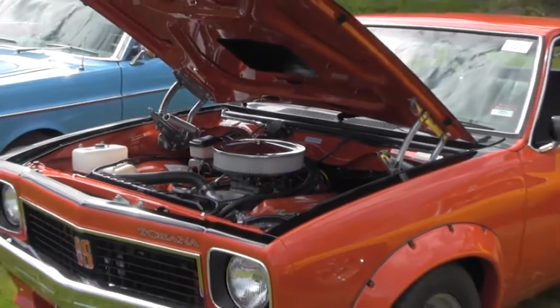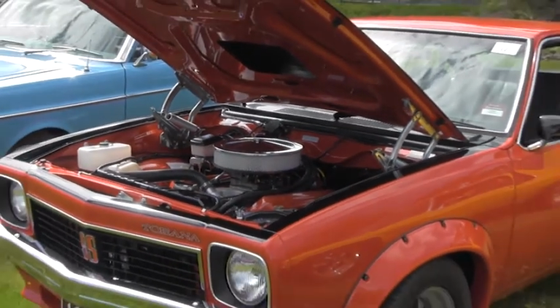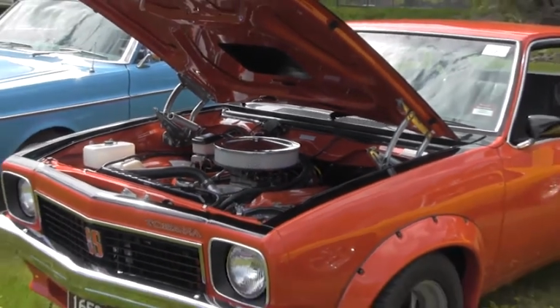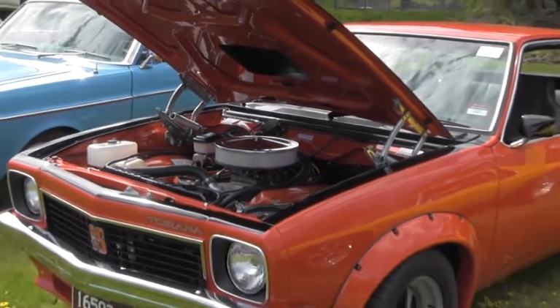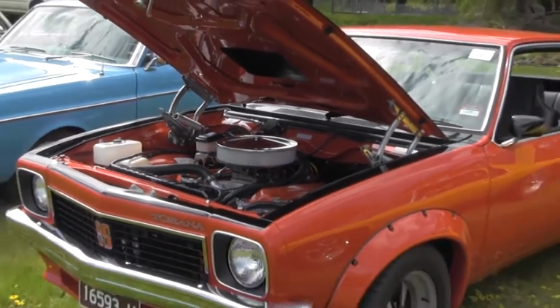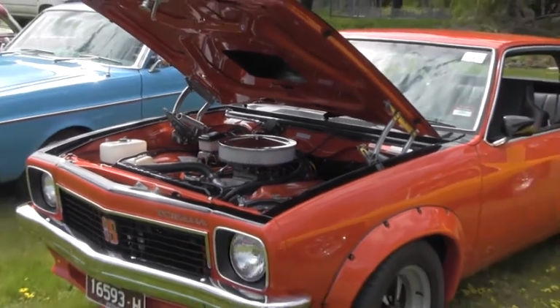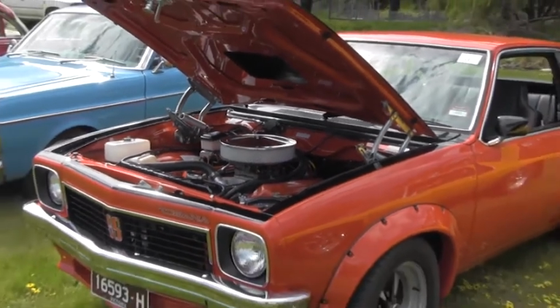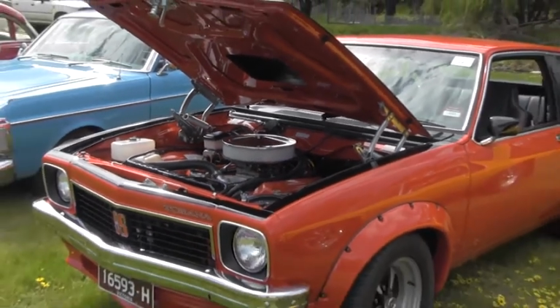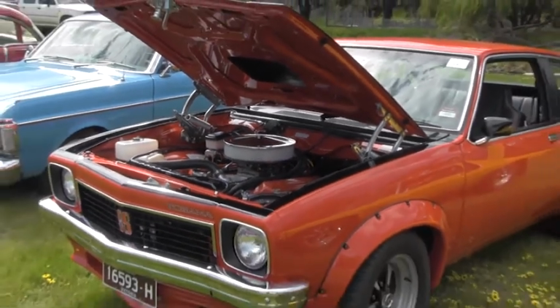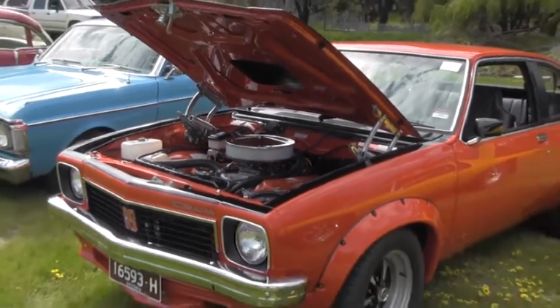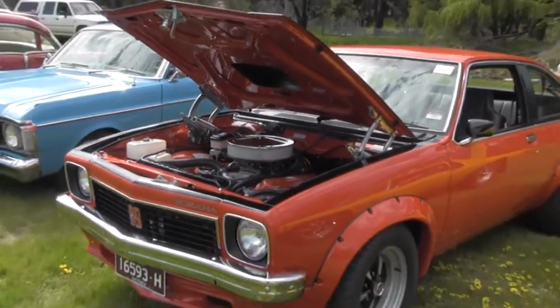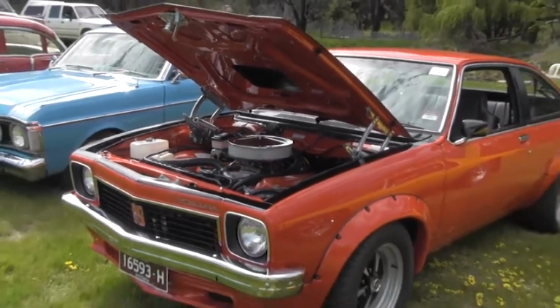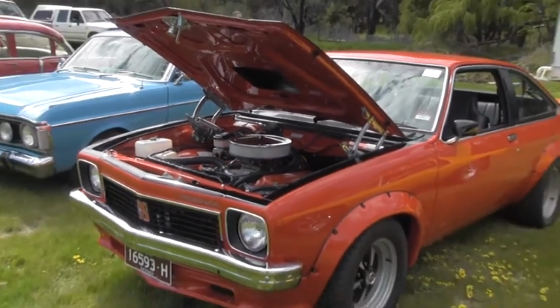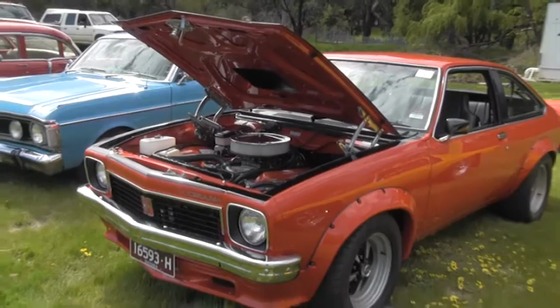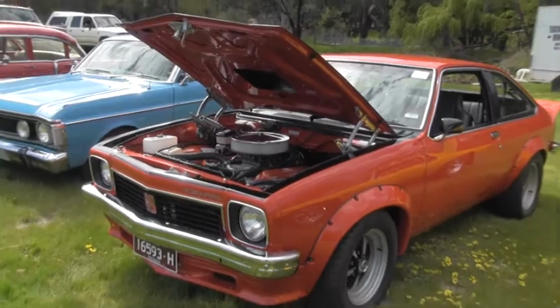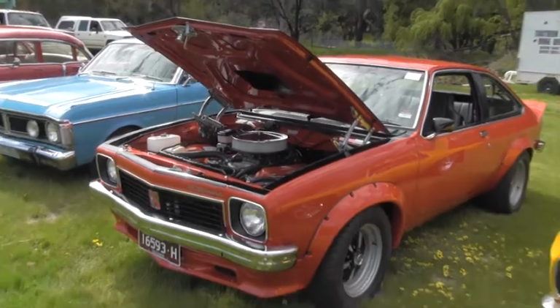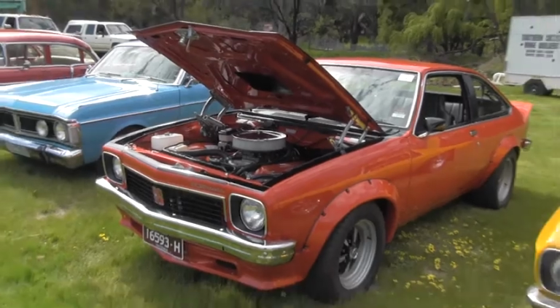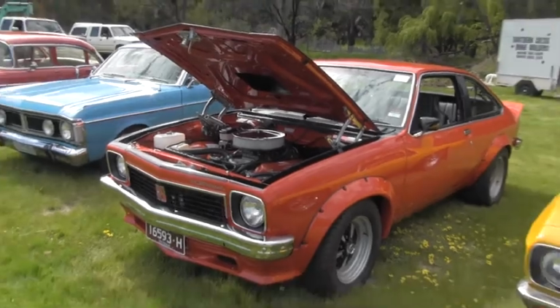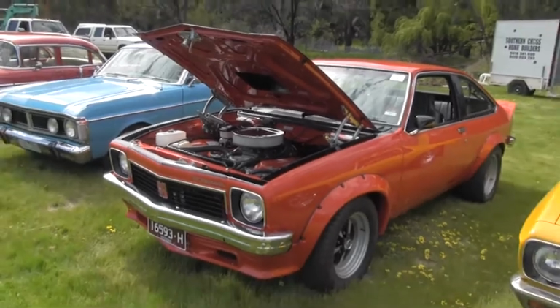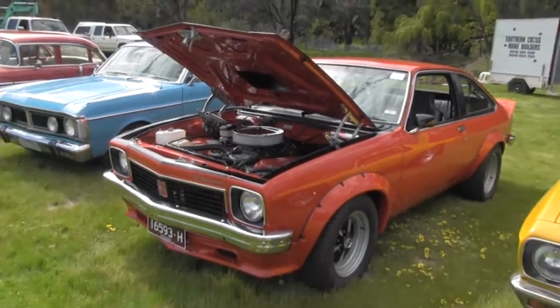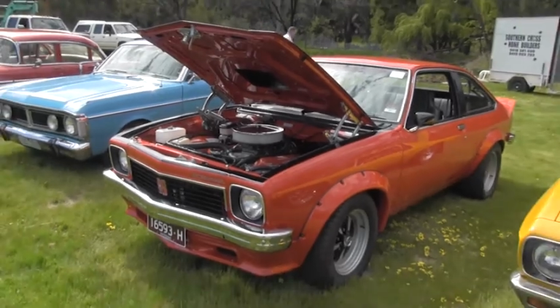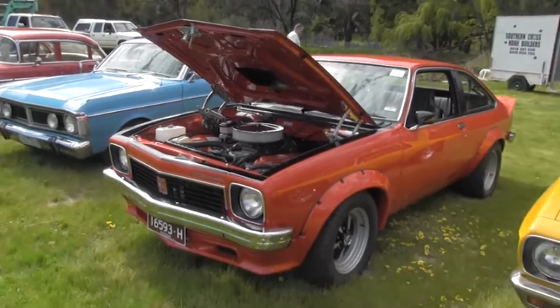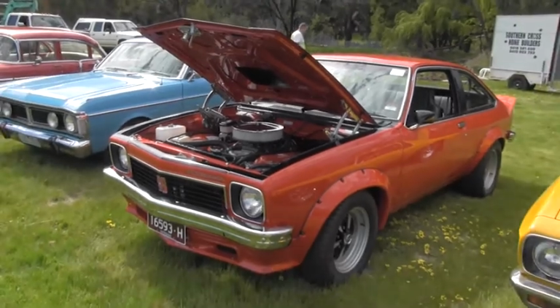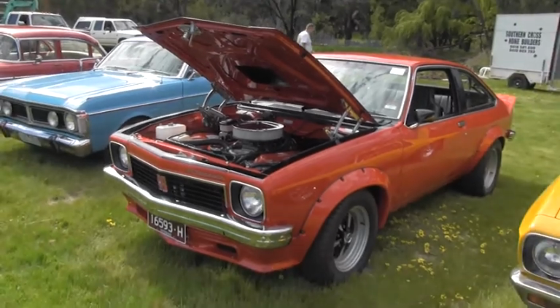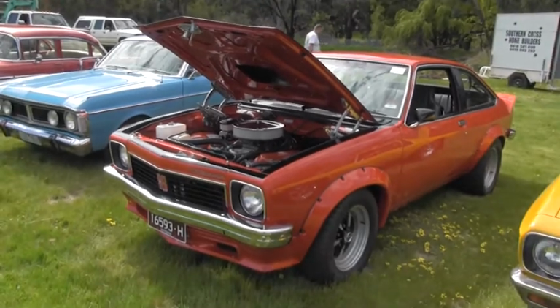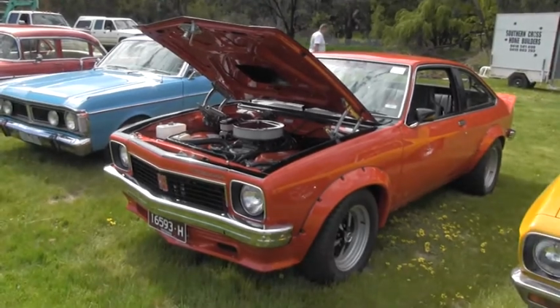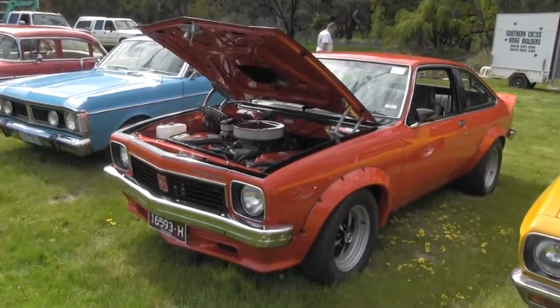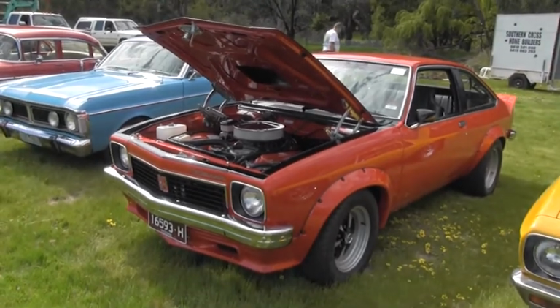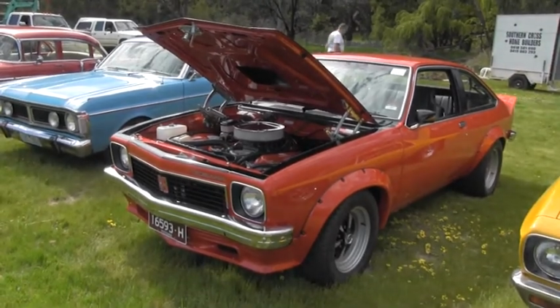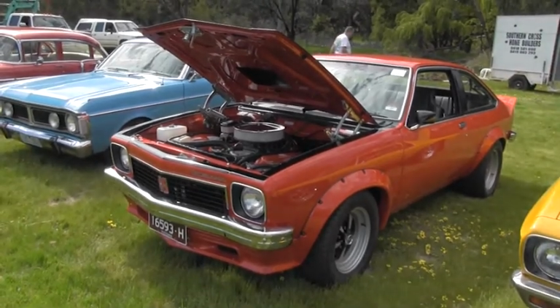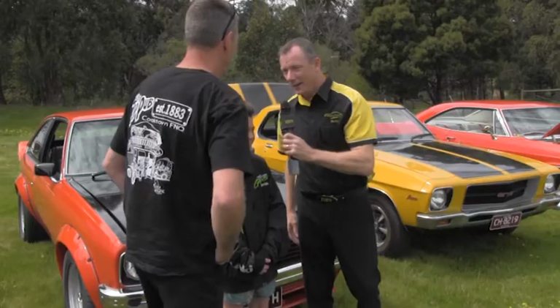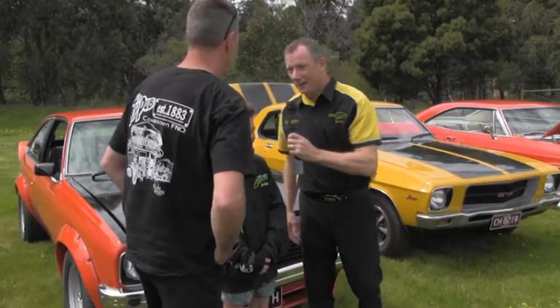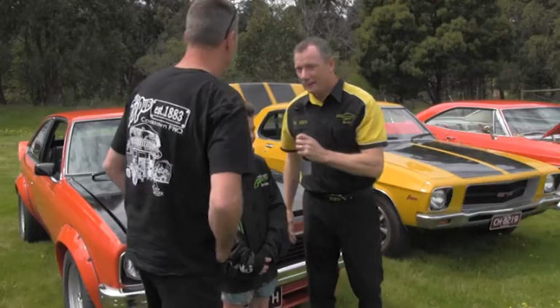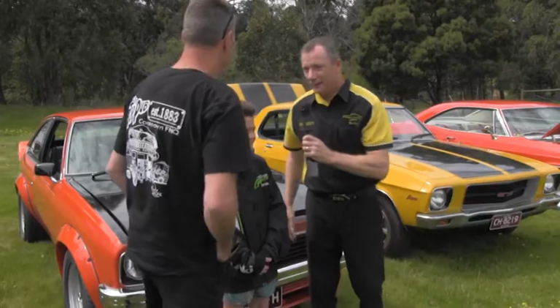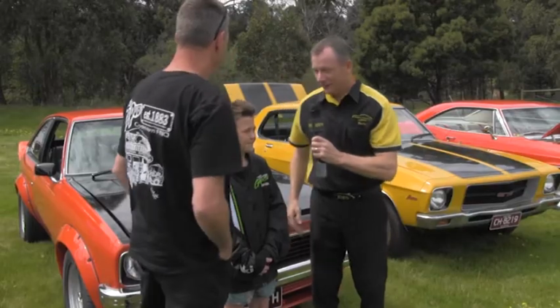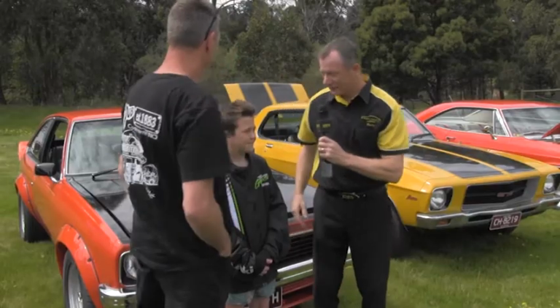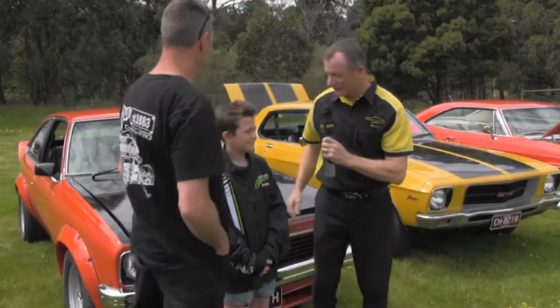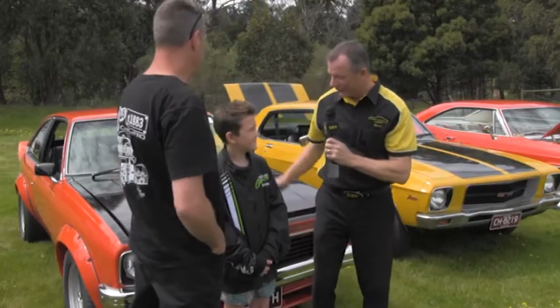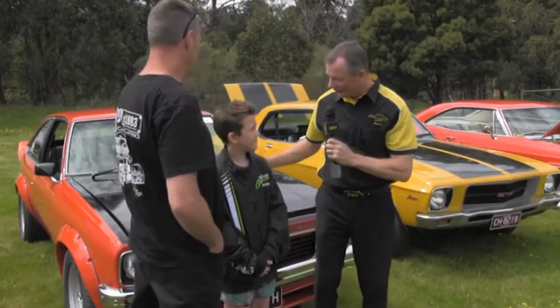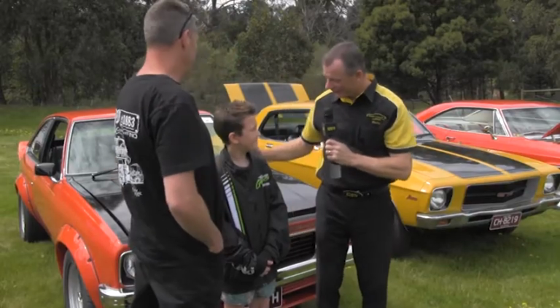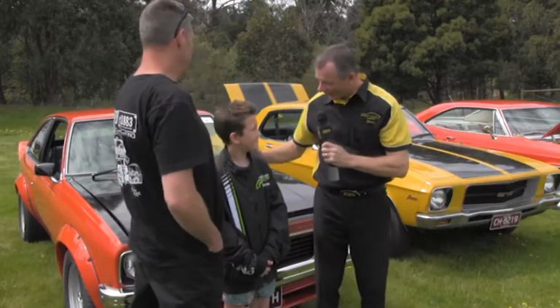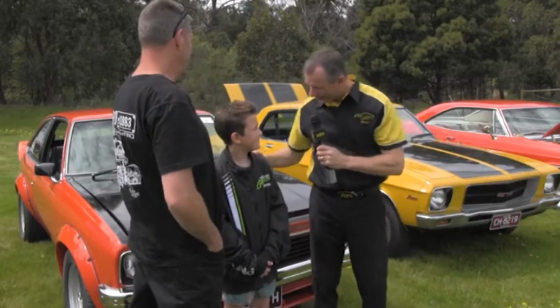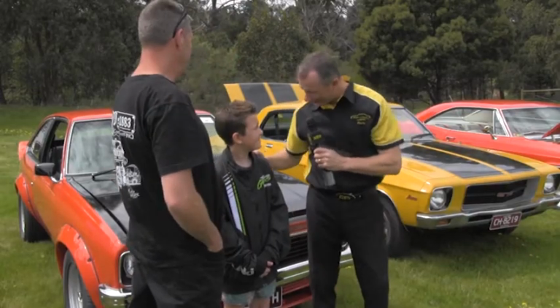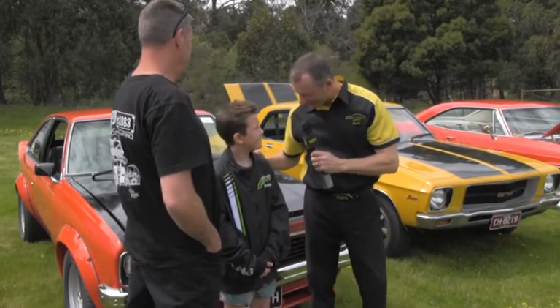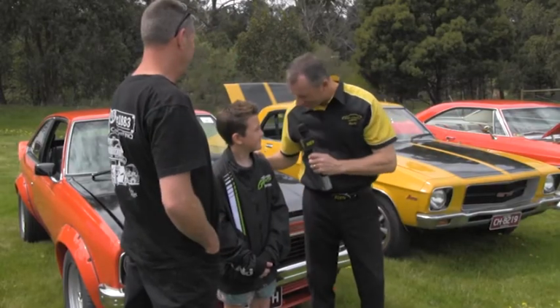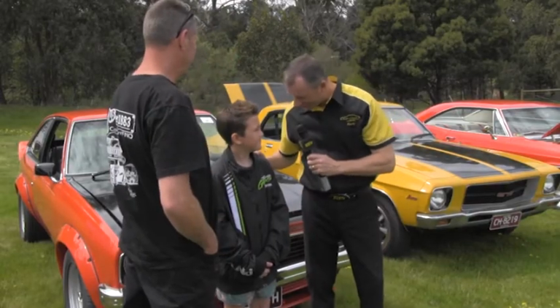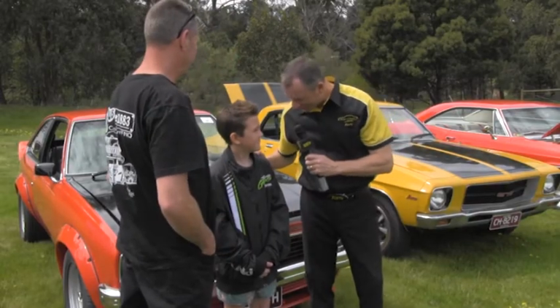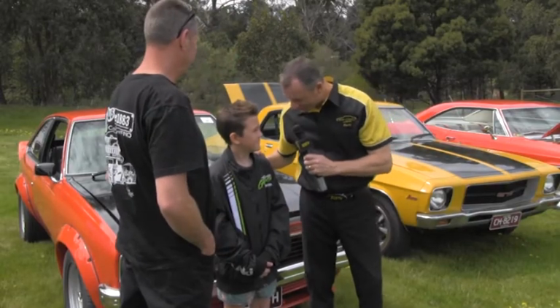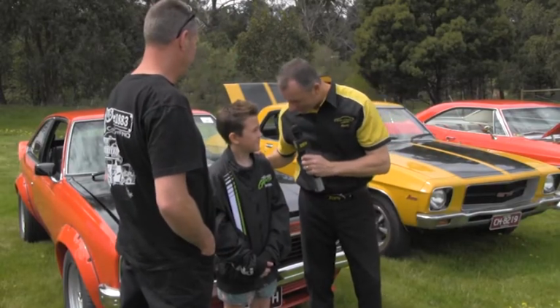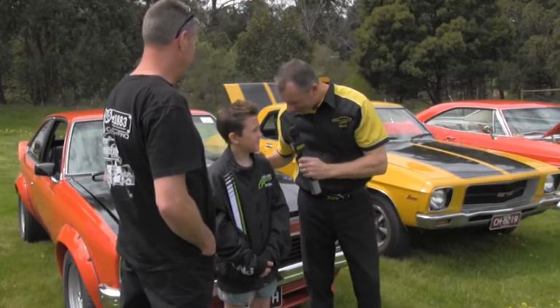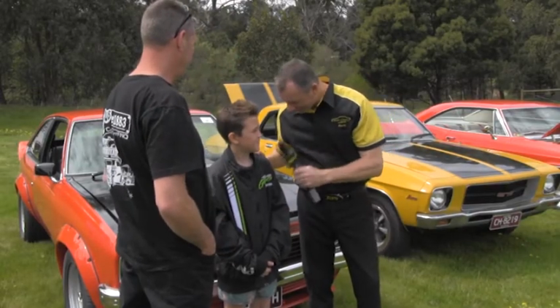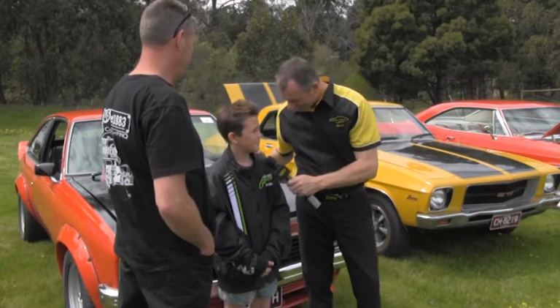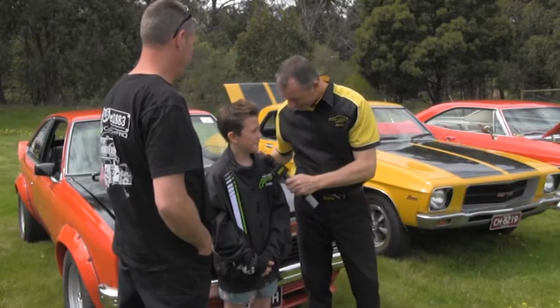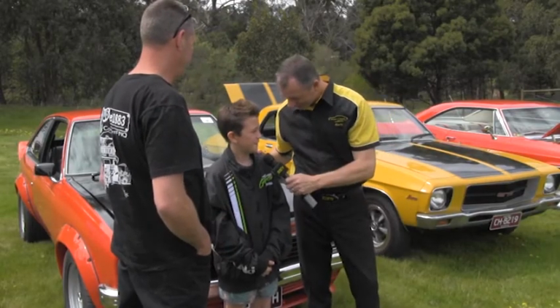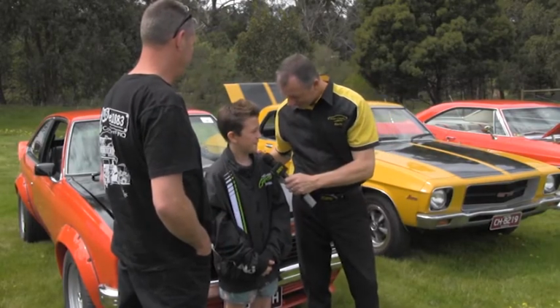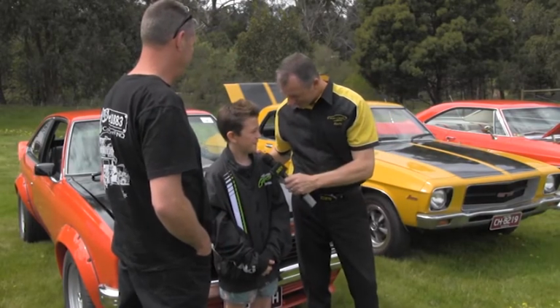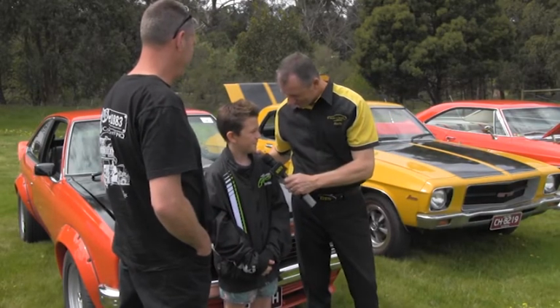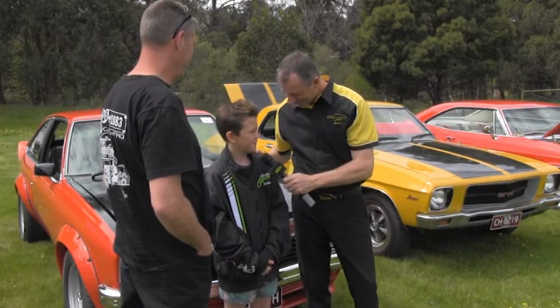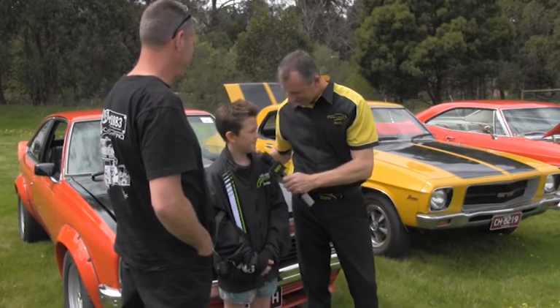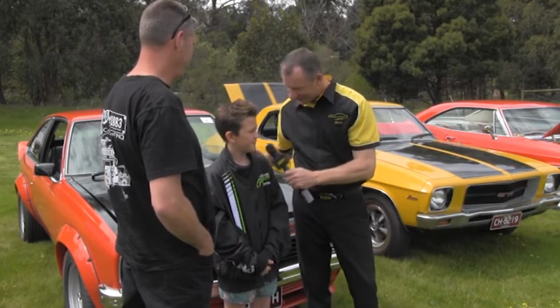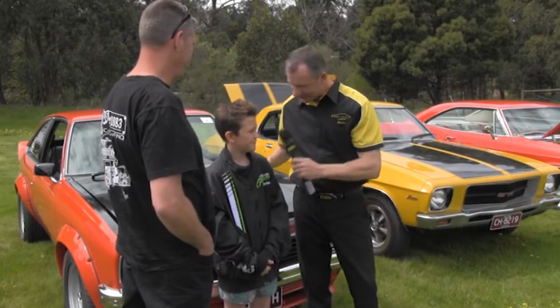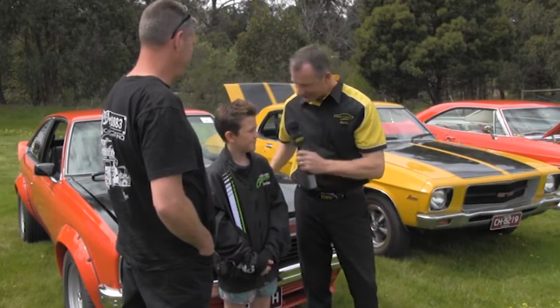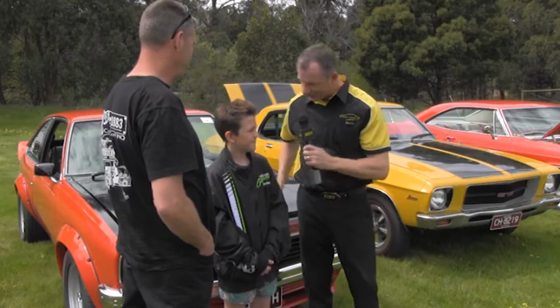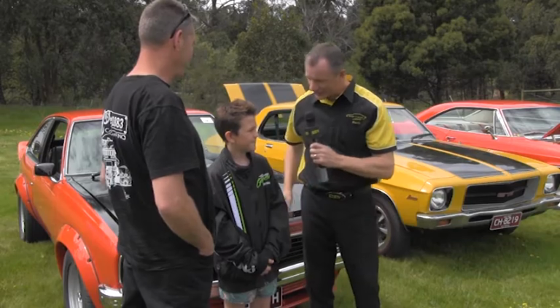Oli, good day and welcome to Bumper to Bumper. How are you going? Yeah, not too bad. Good to hear. And young Aaron, how are you mate? Good, thanks.